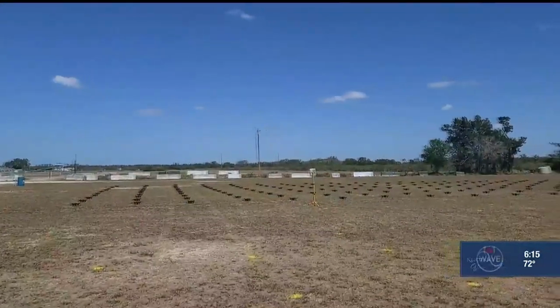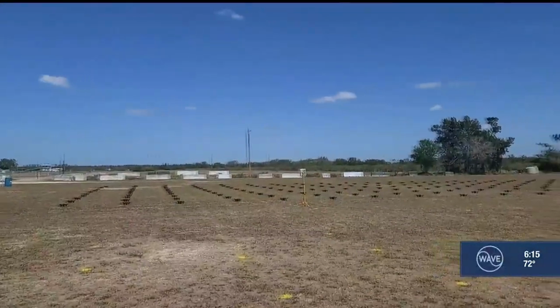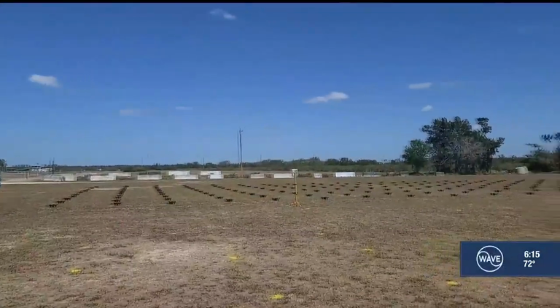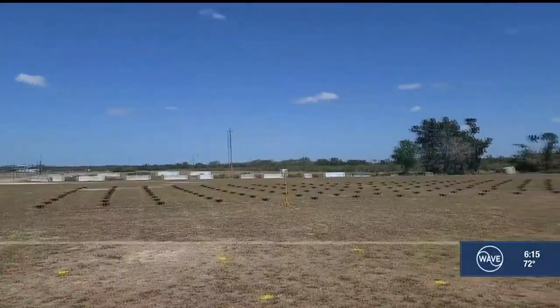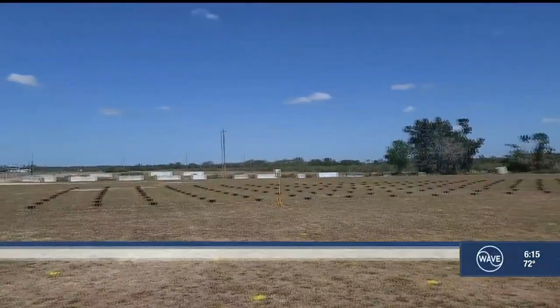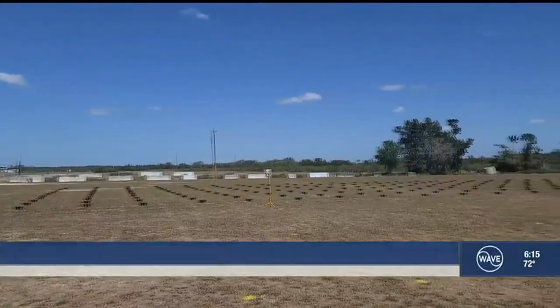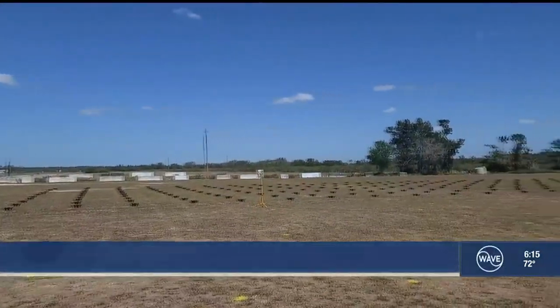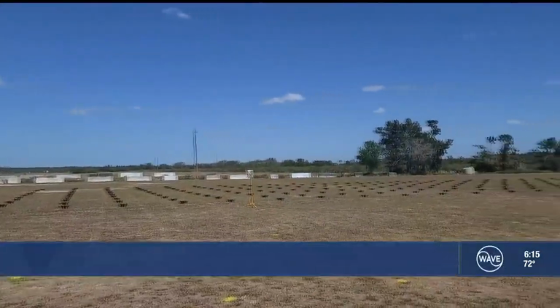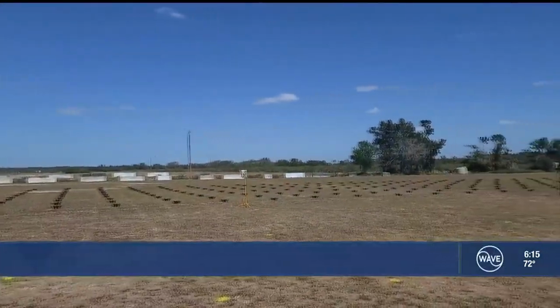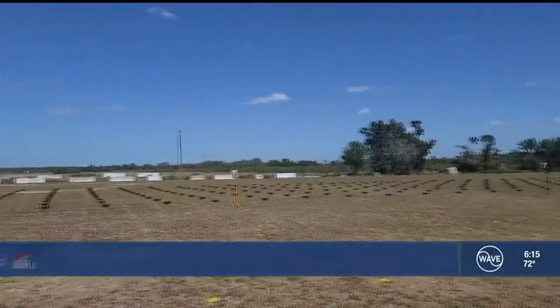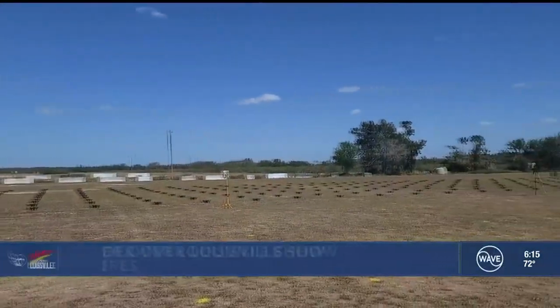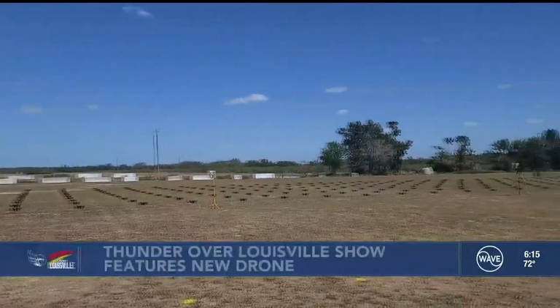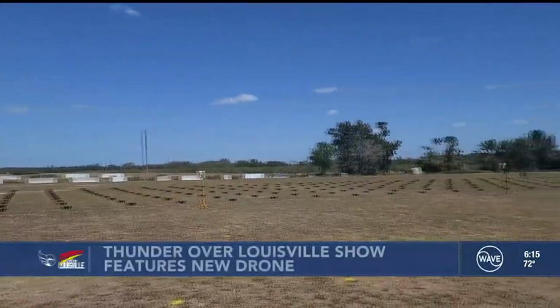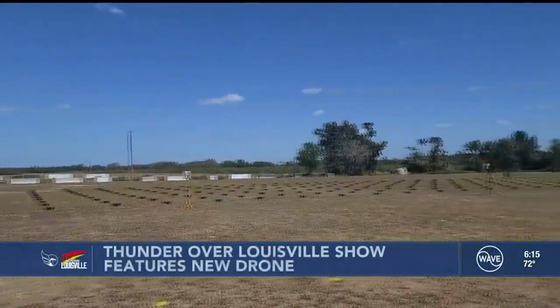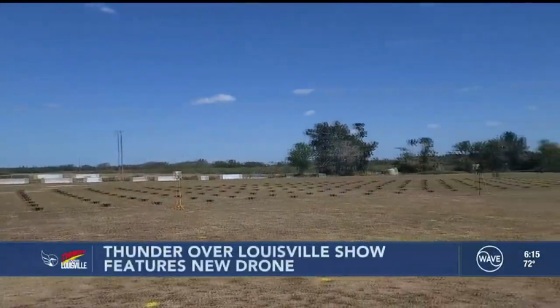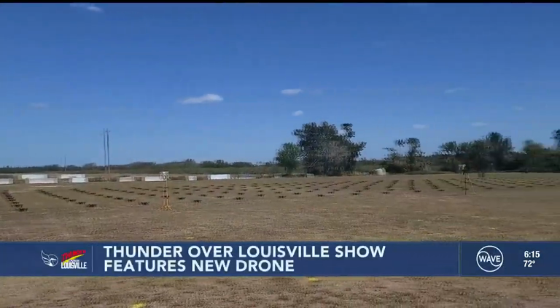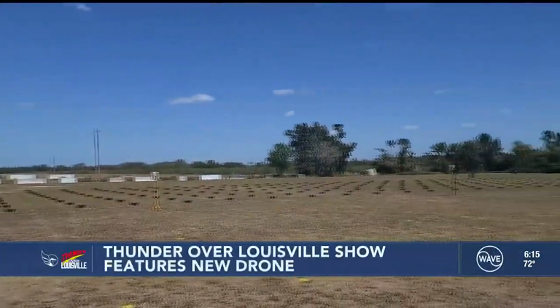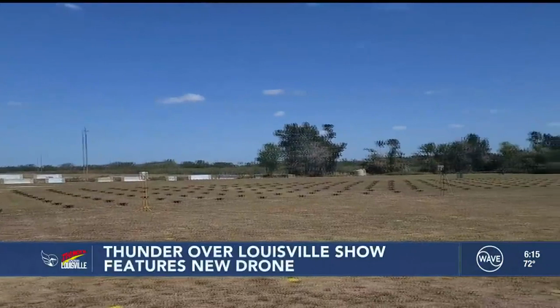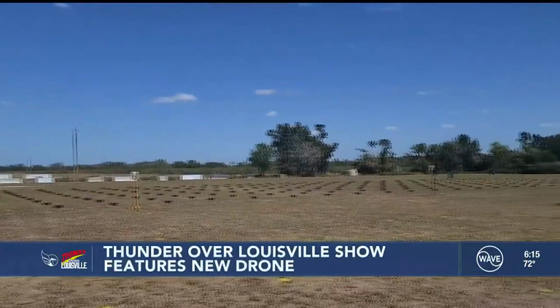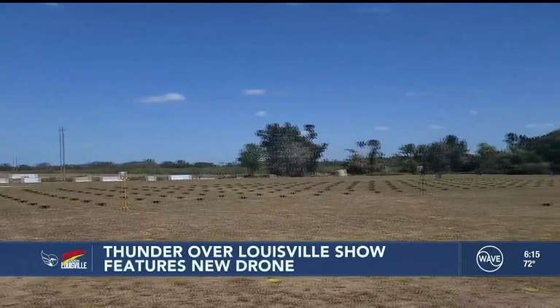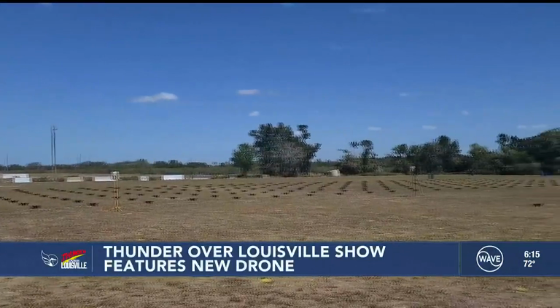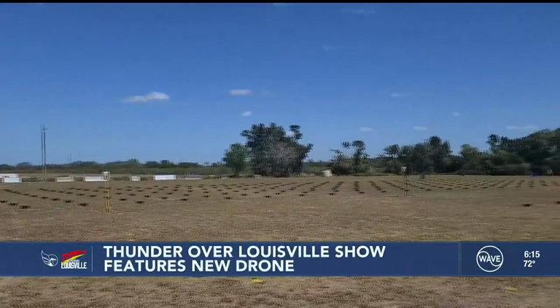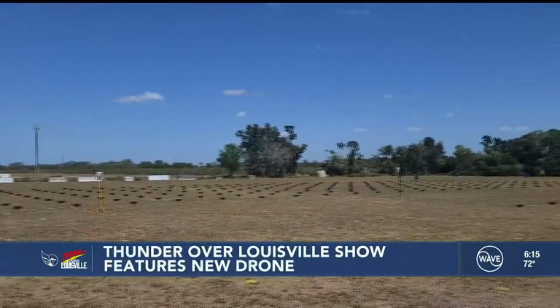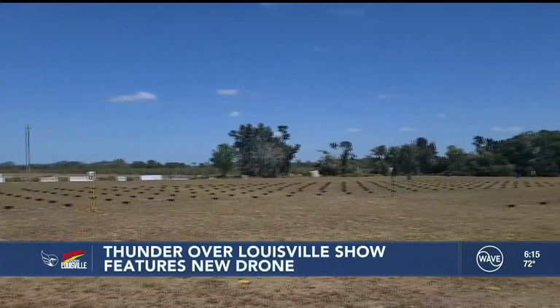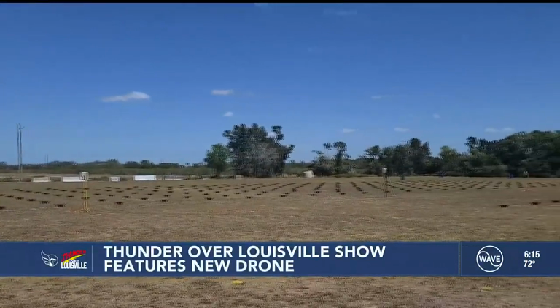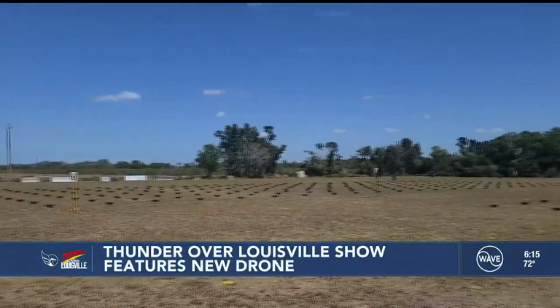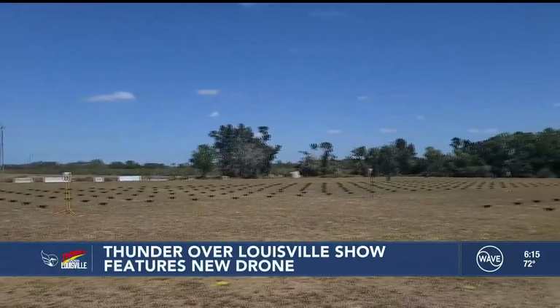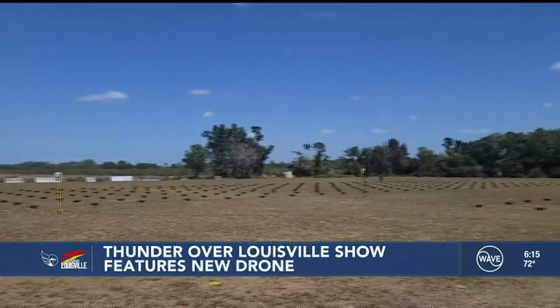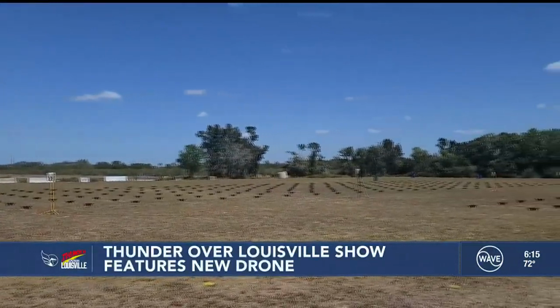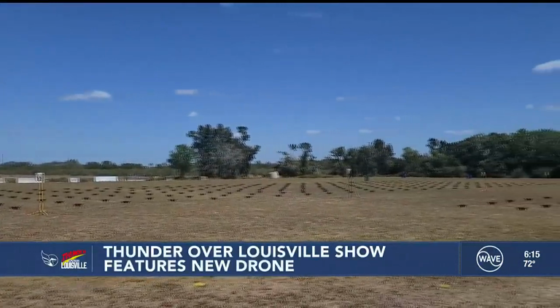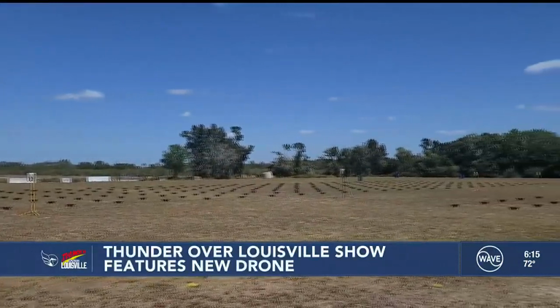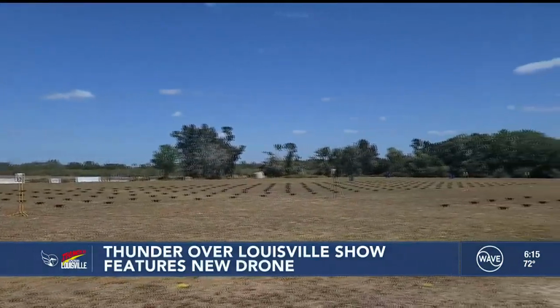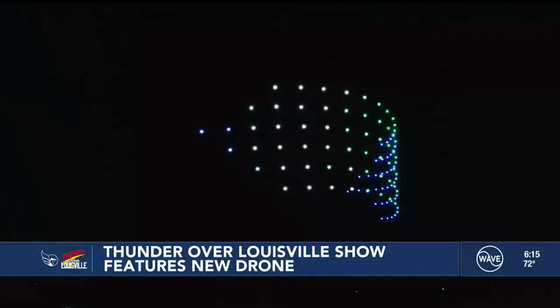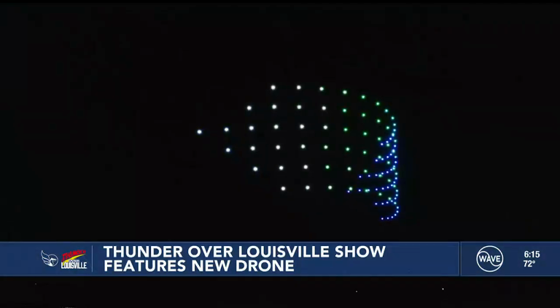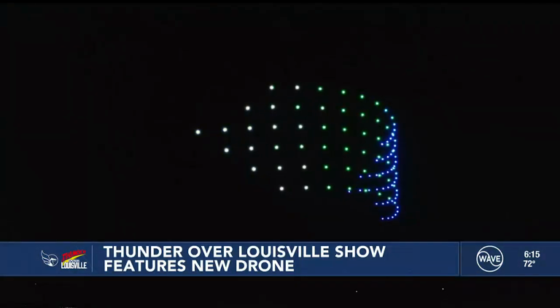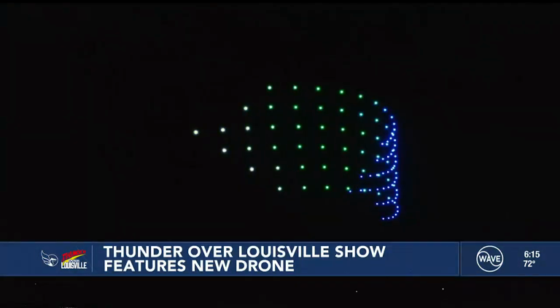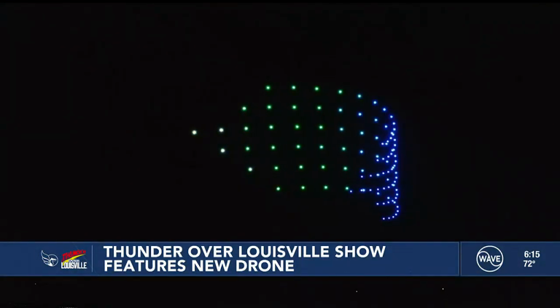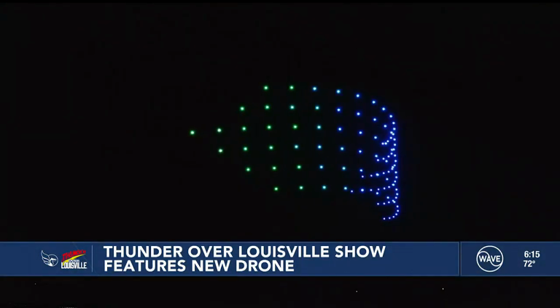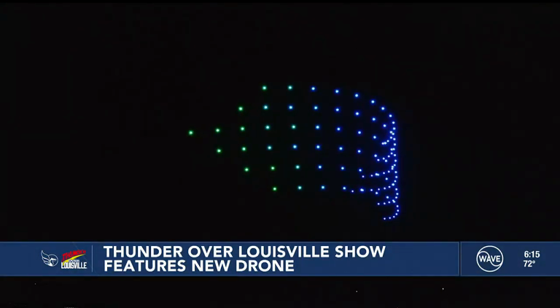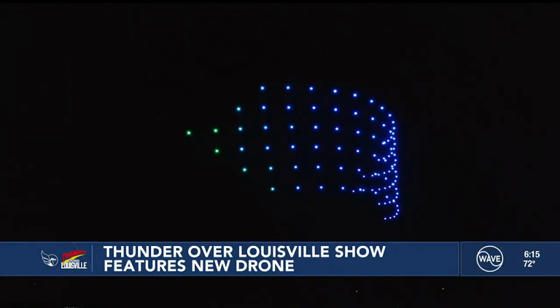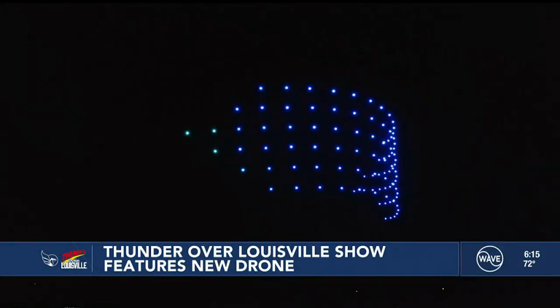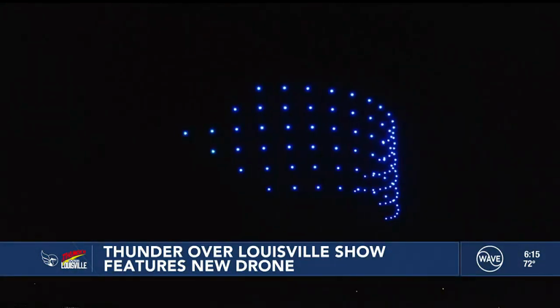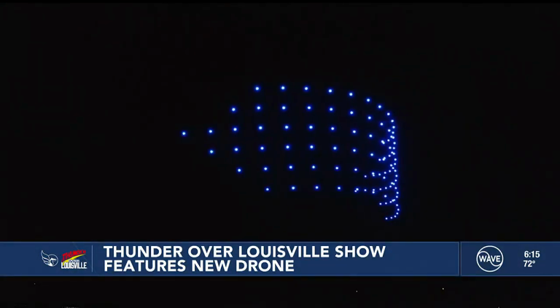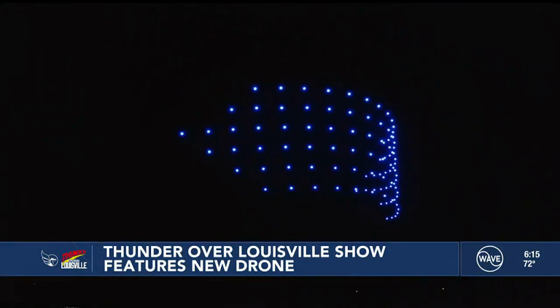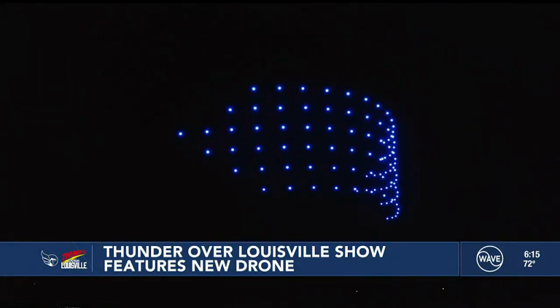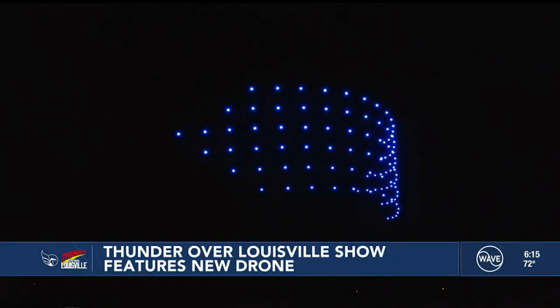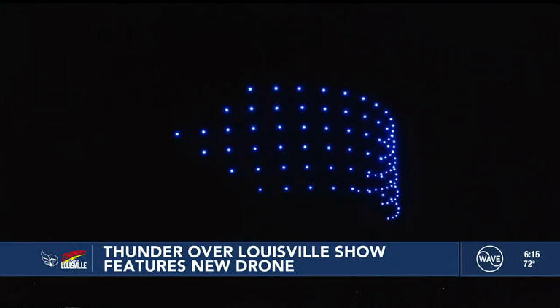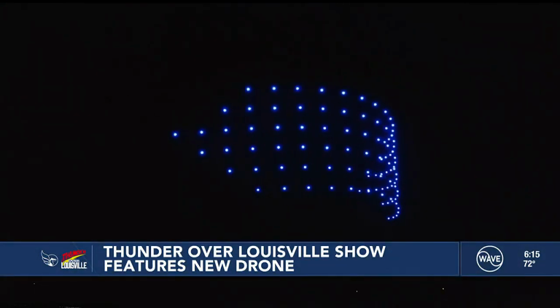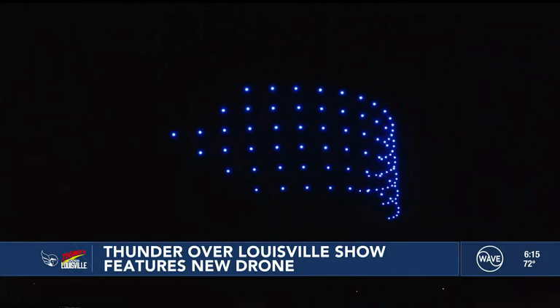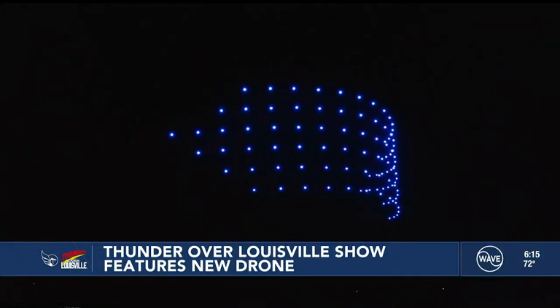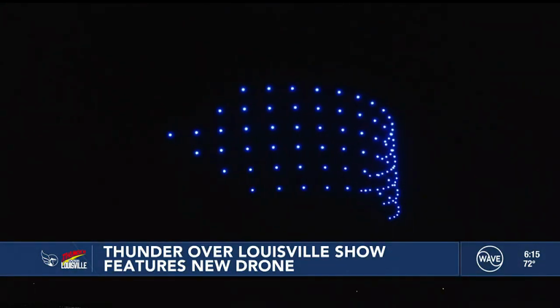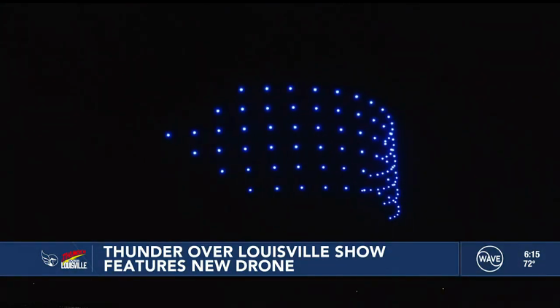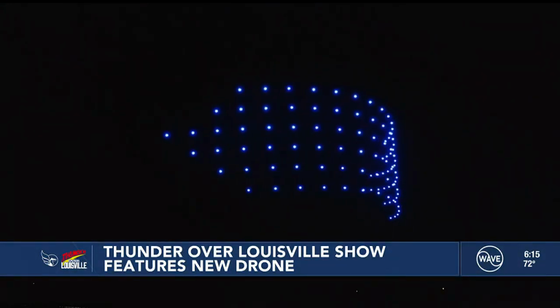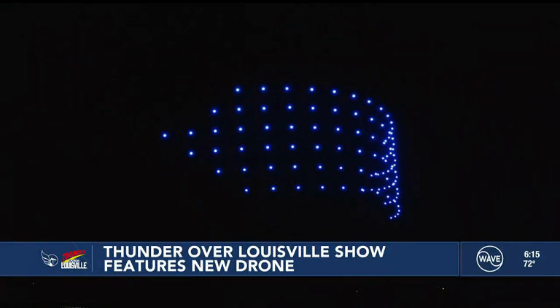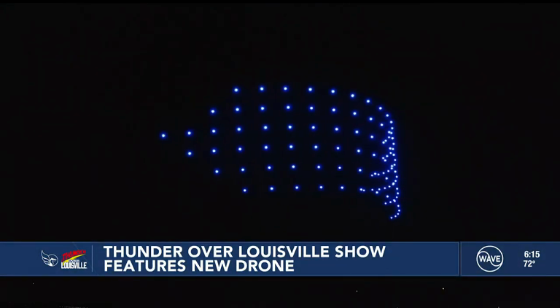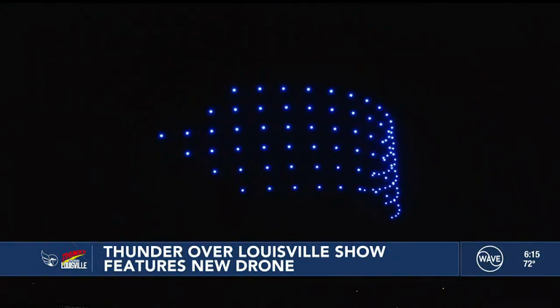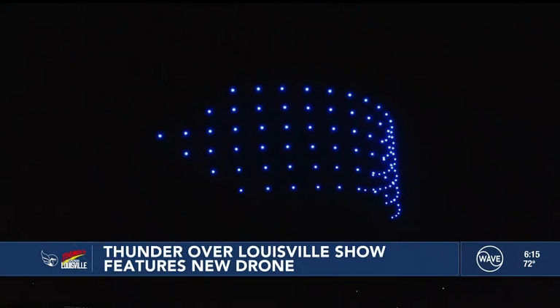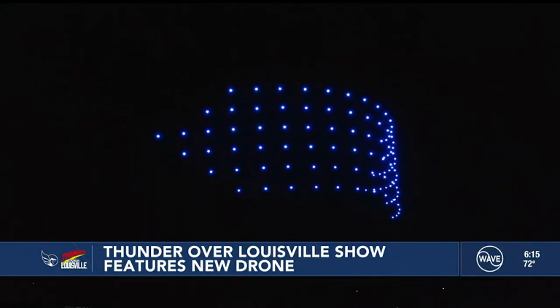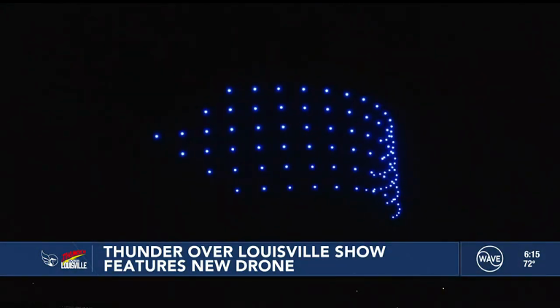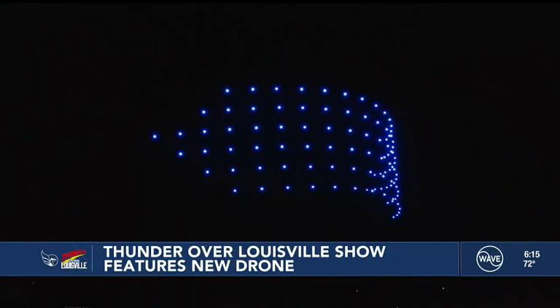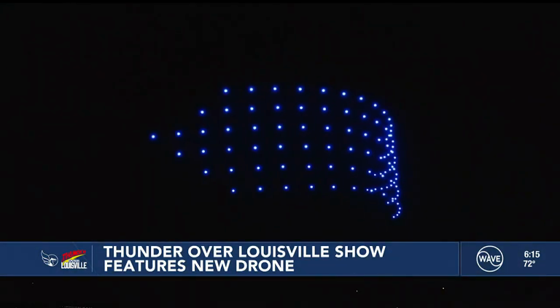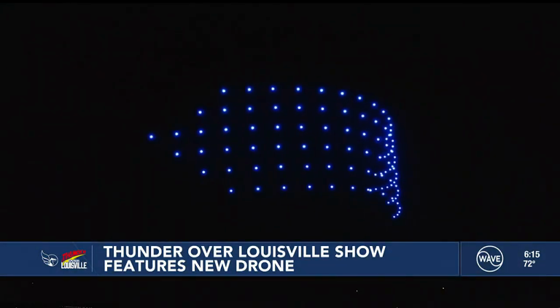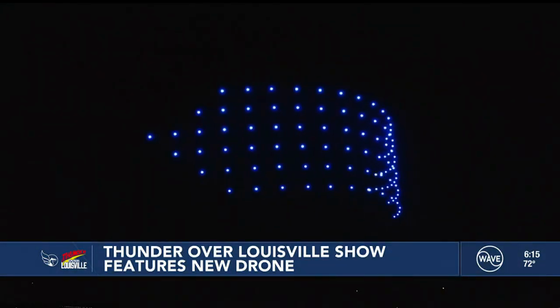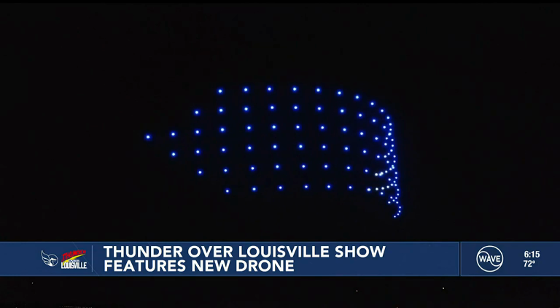300 brand-new drones will be in Louisville skies, helping to create this year's Thunder theme: through the decades.